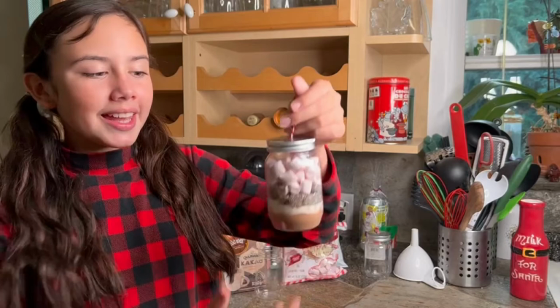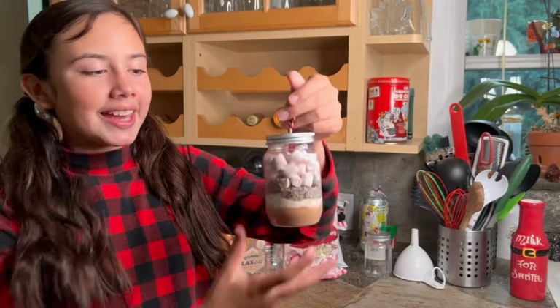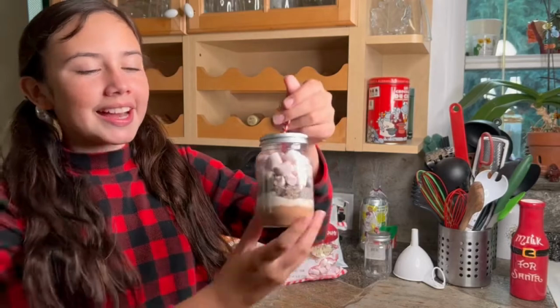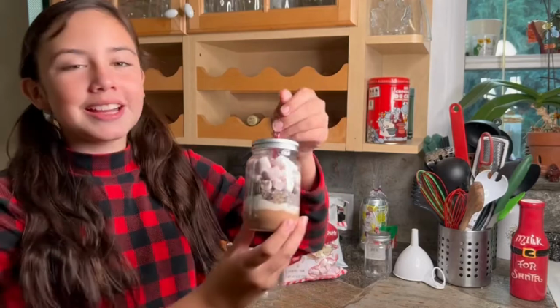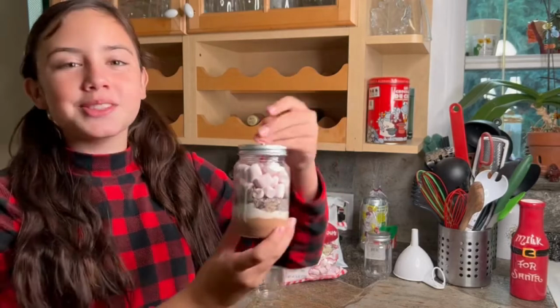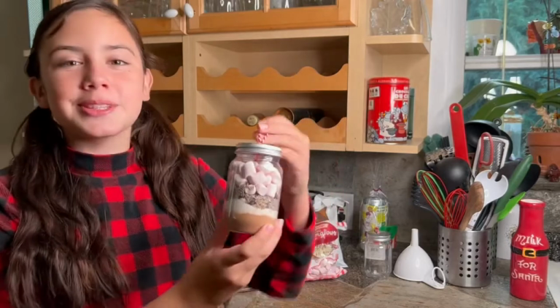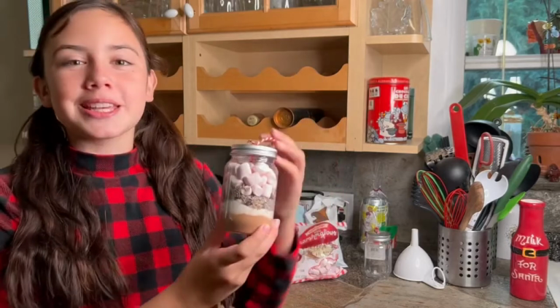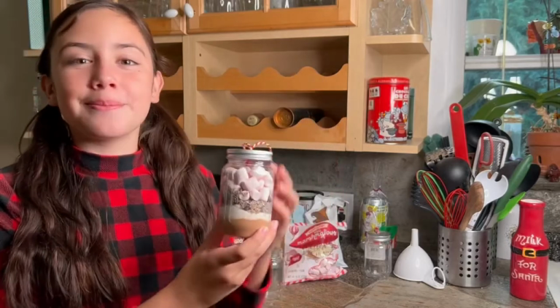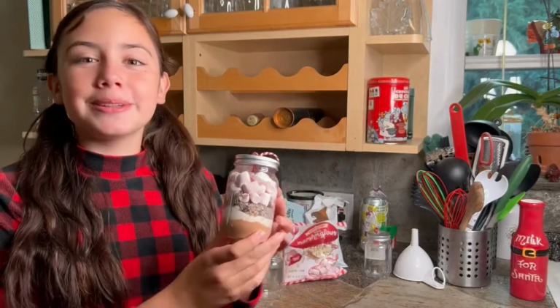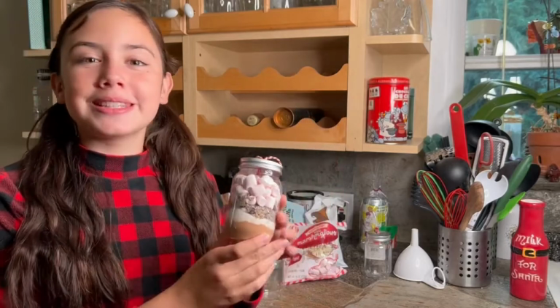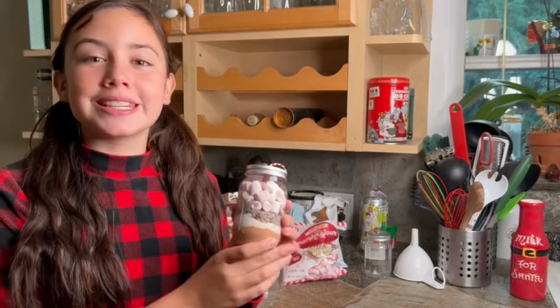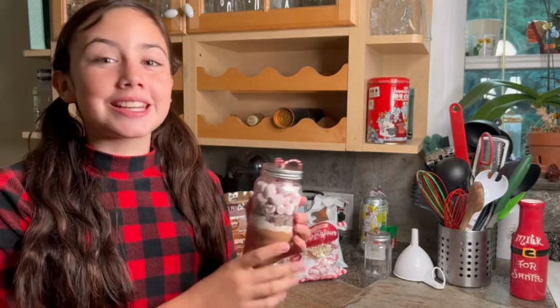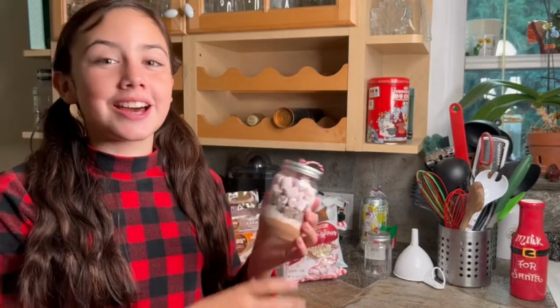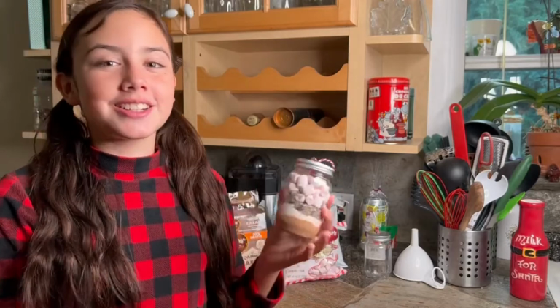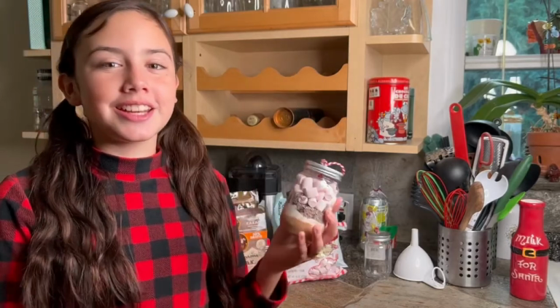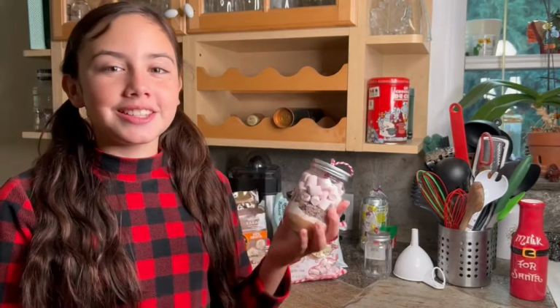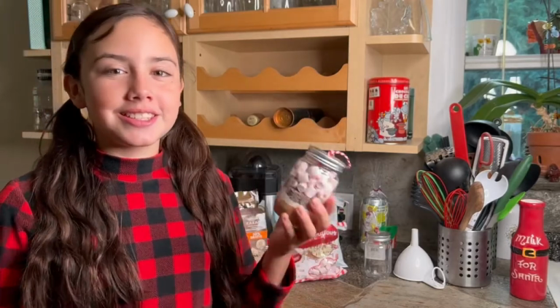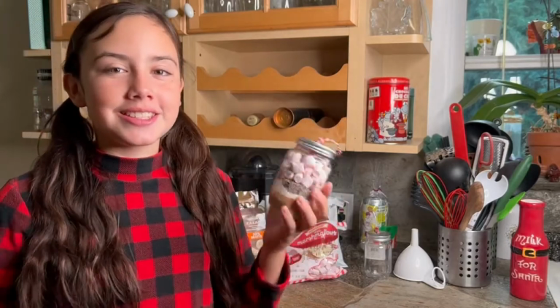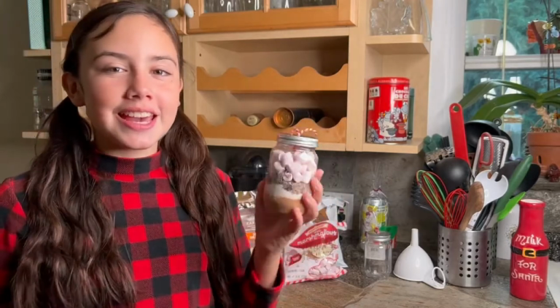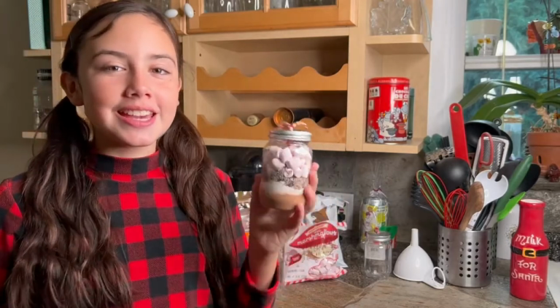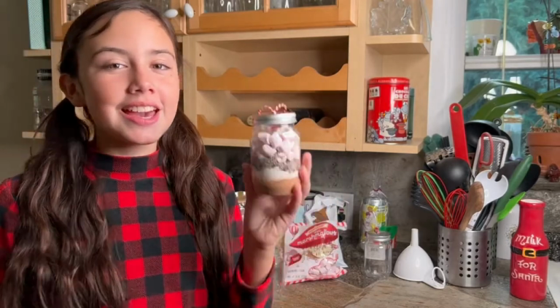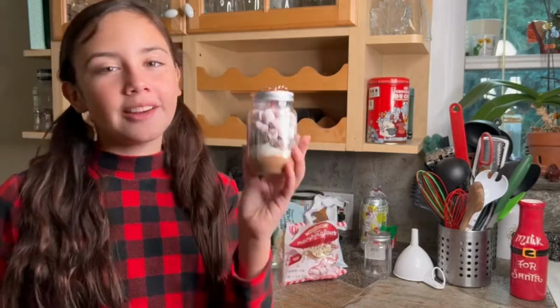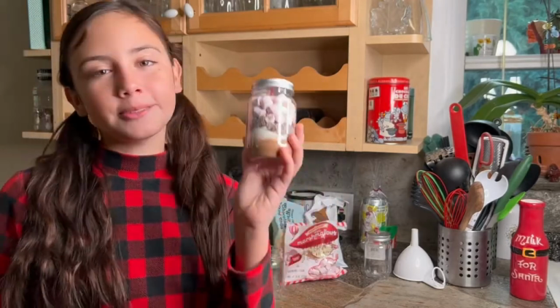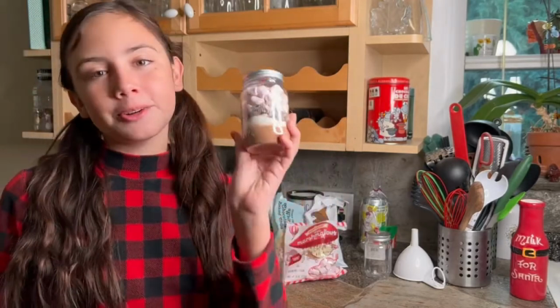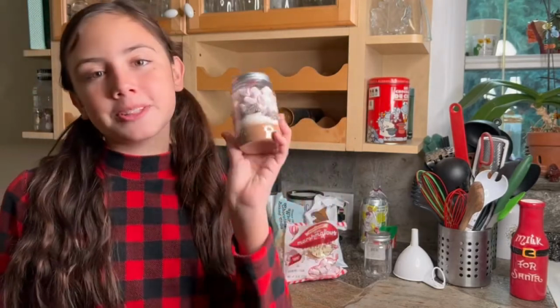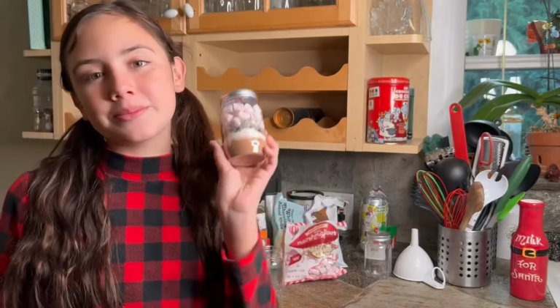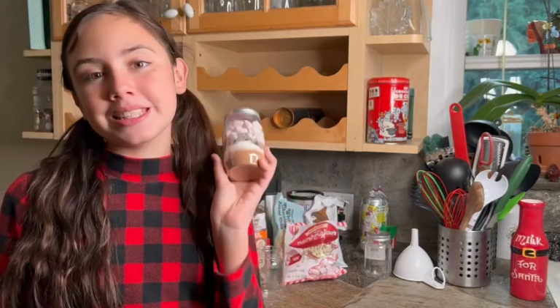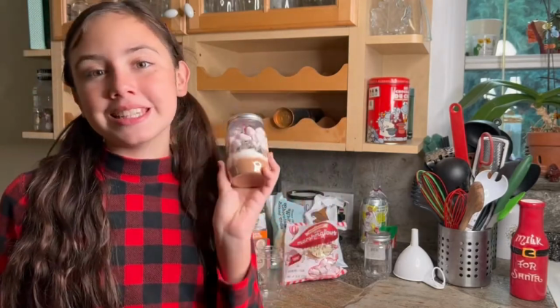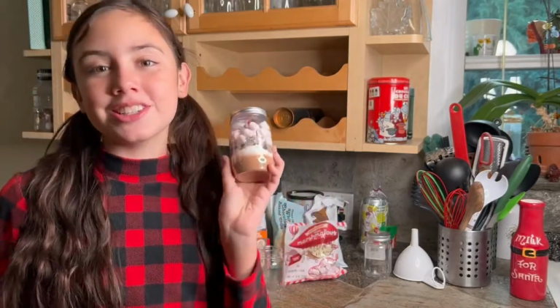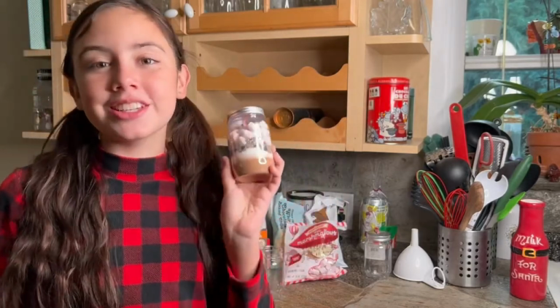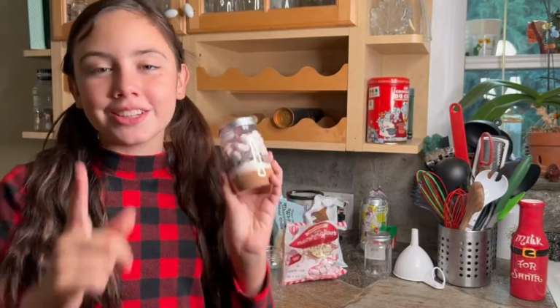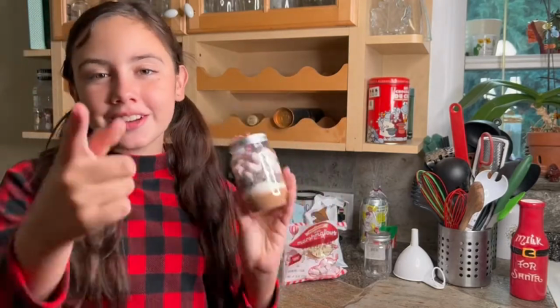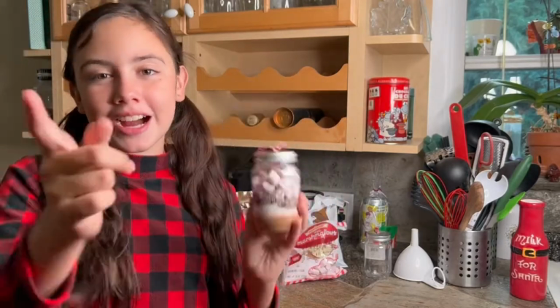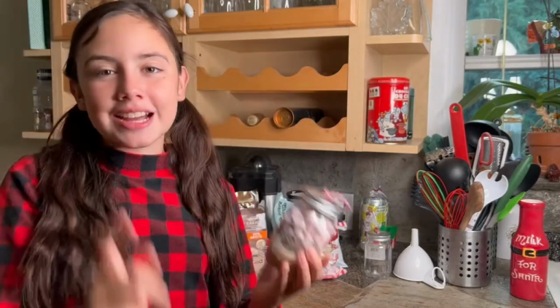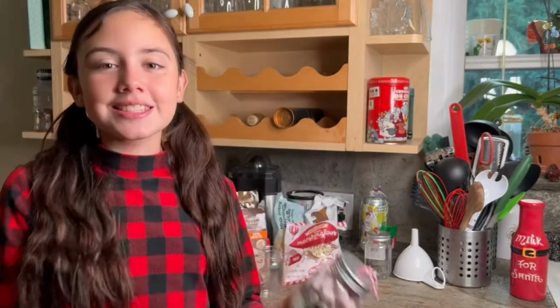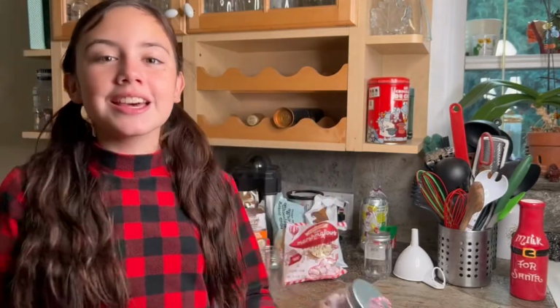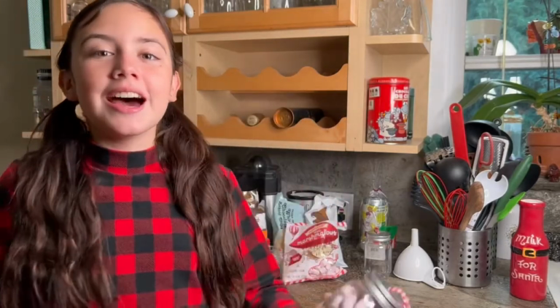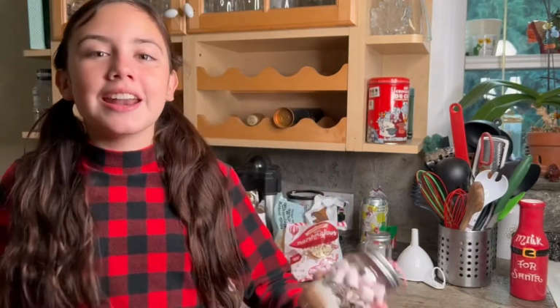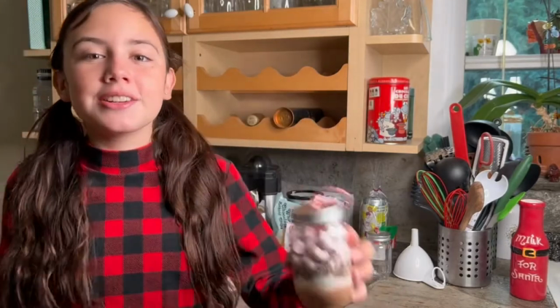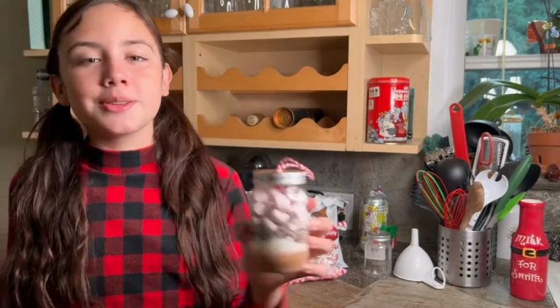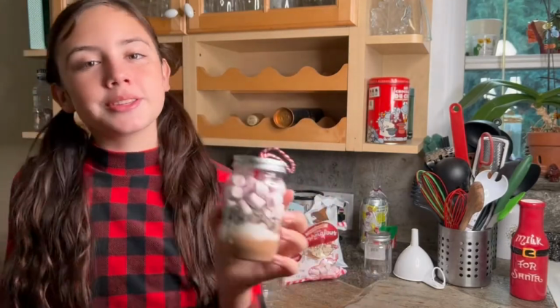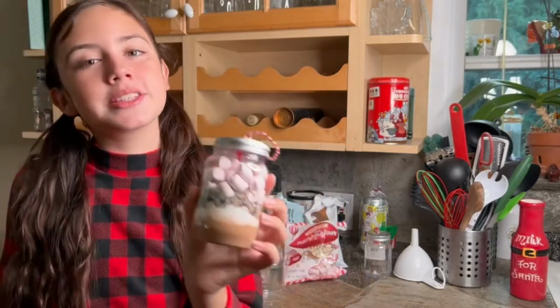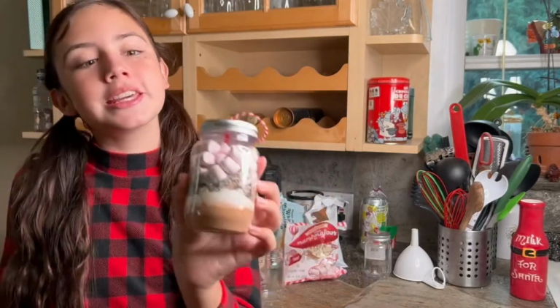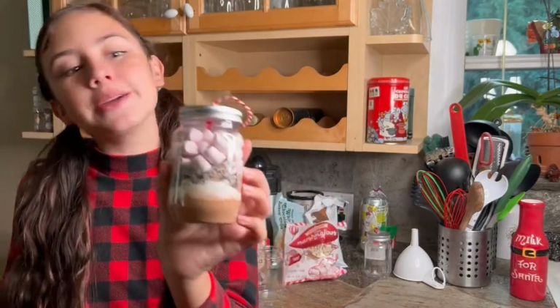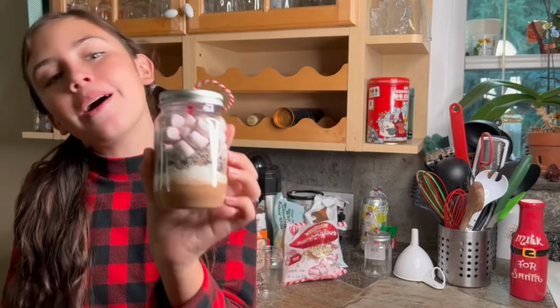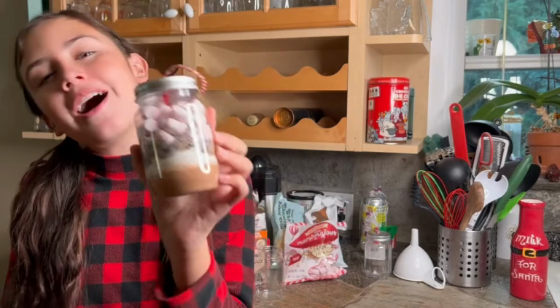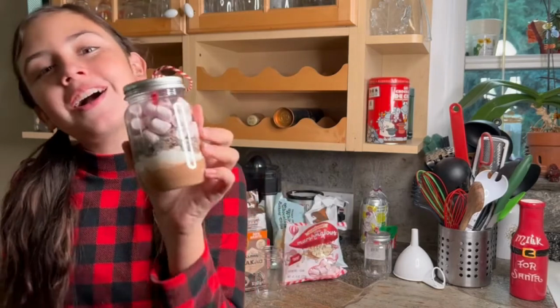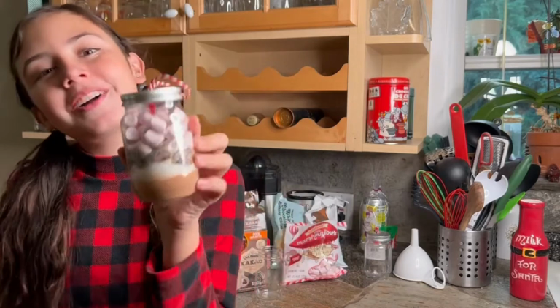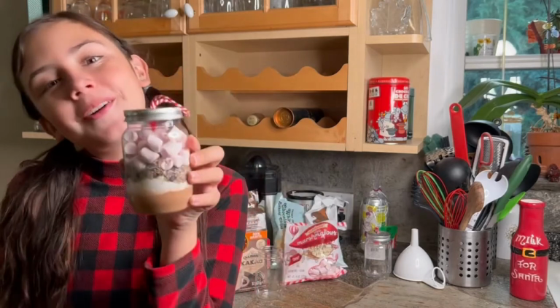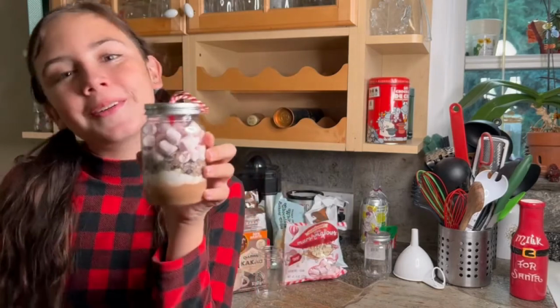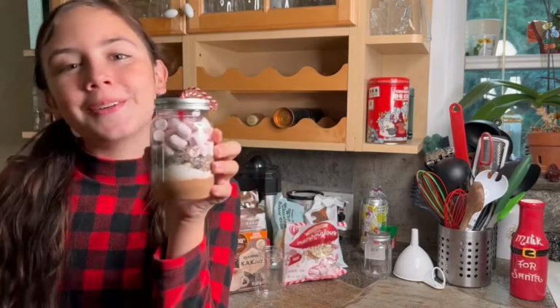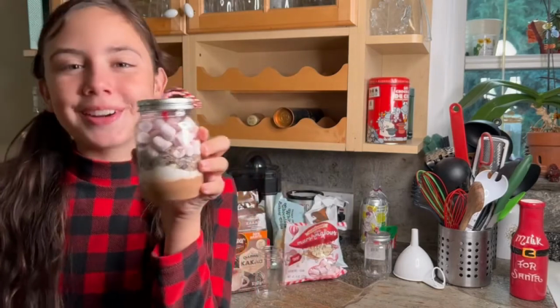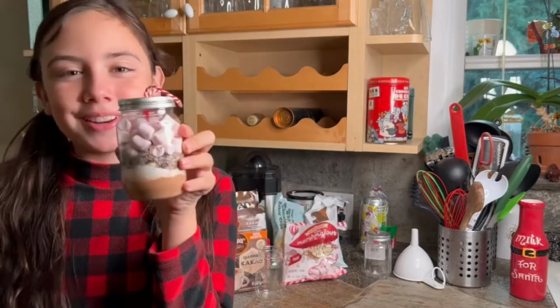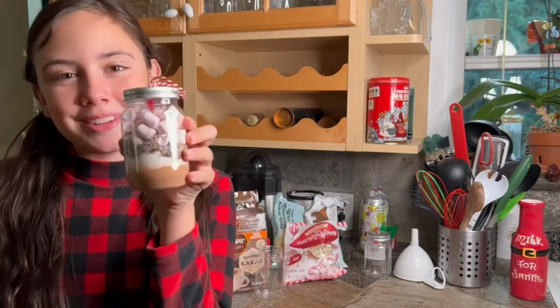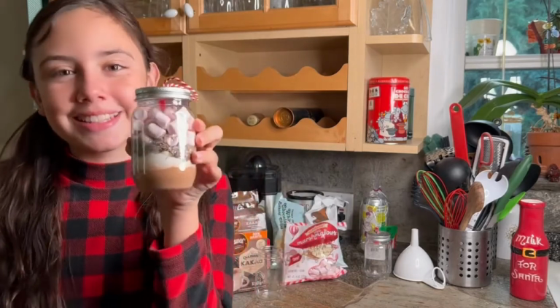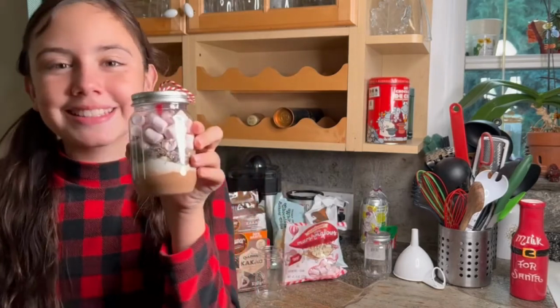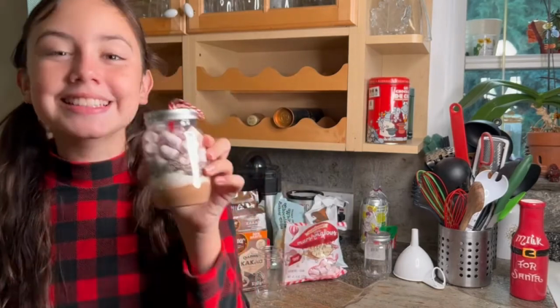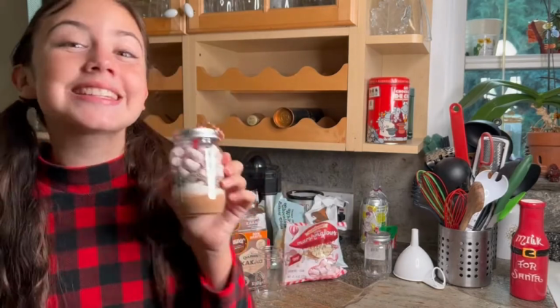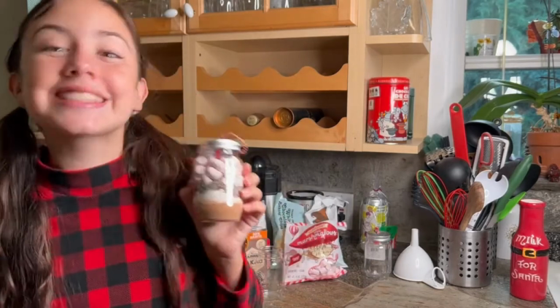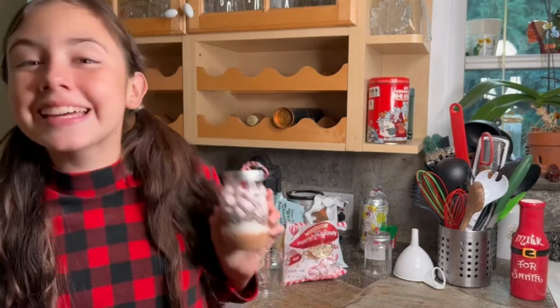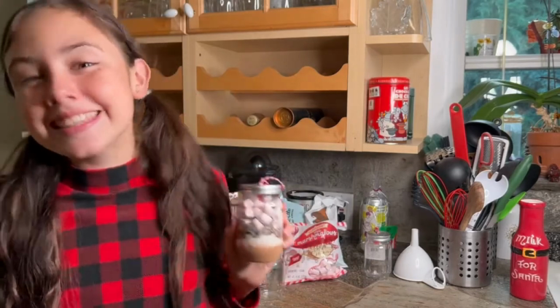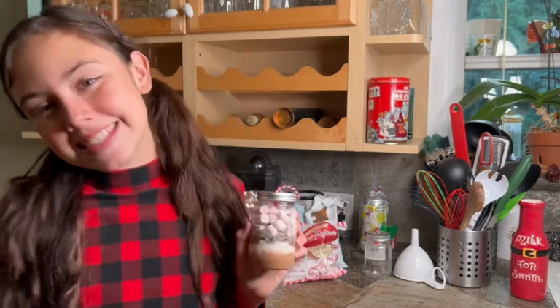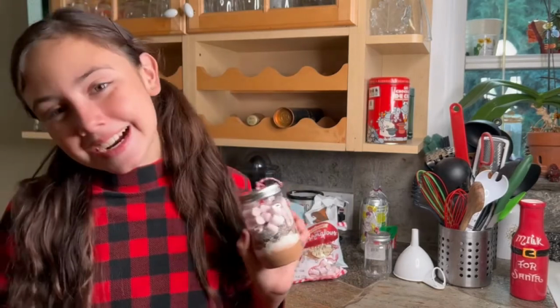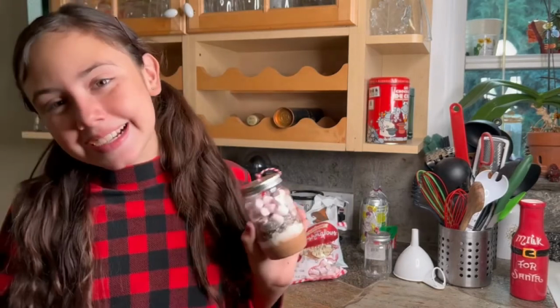Hey guys, what's up? It's Natasha, and today I'm going to be teaching you guys how to do this cute hot cocoa ornament. Let's get started!